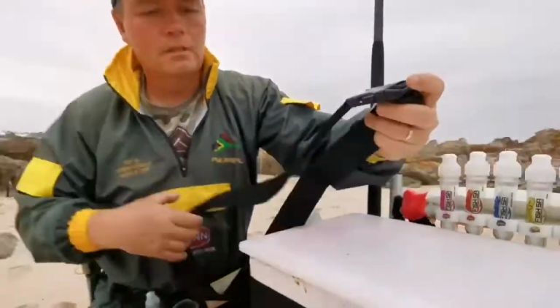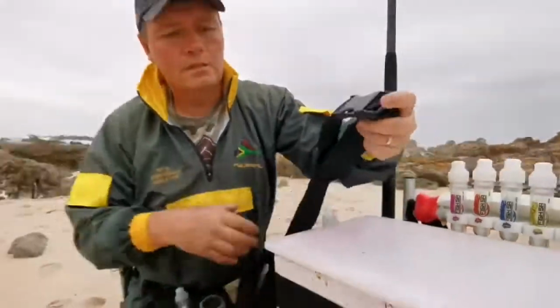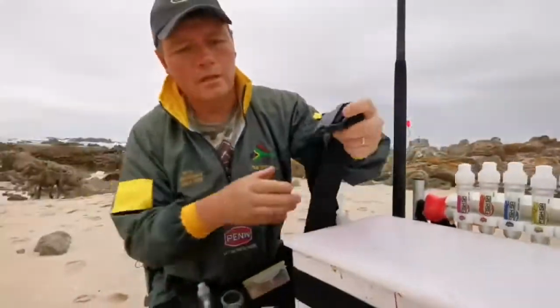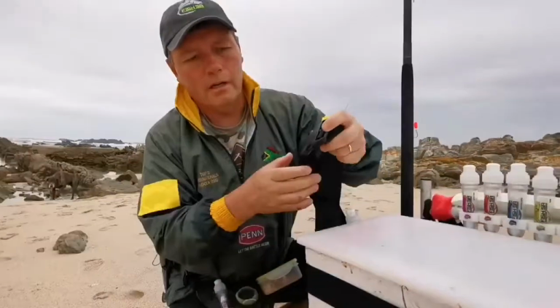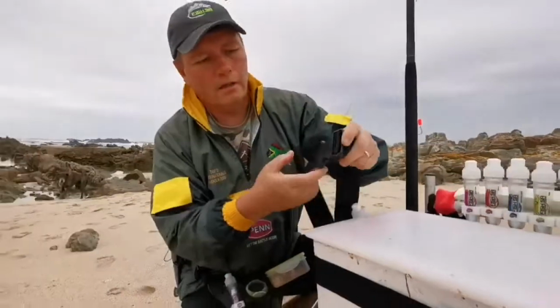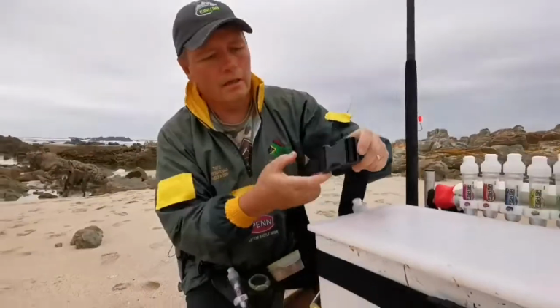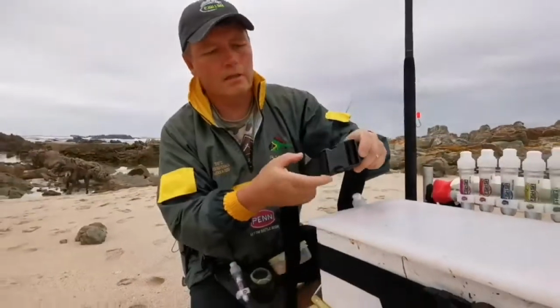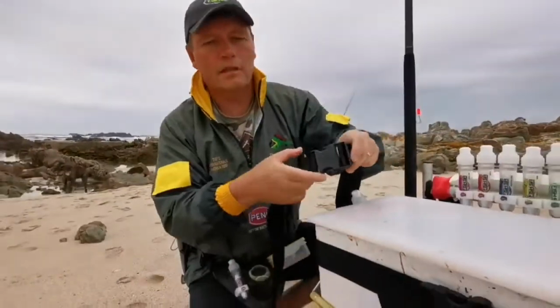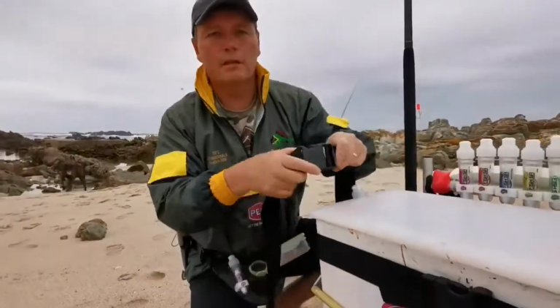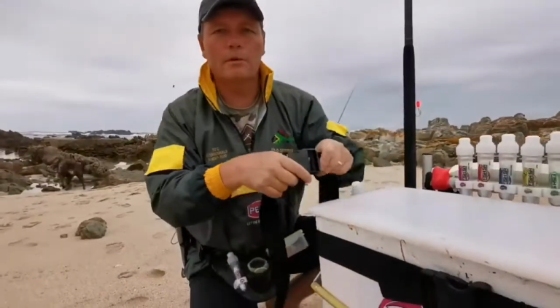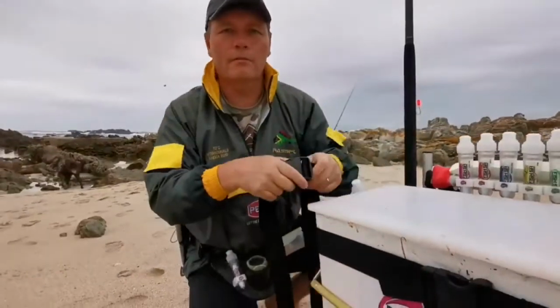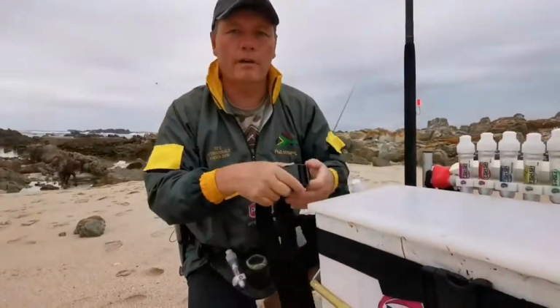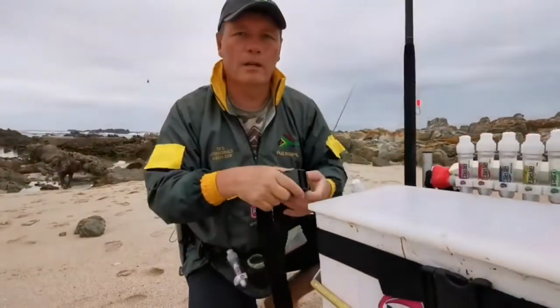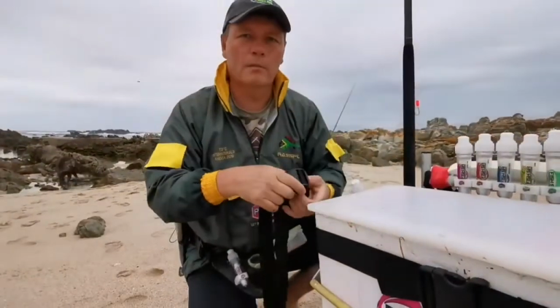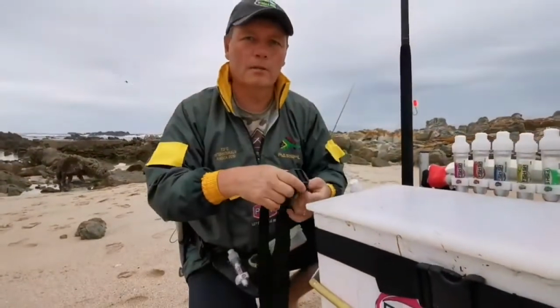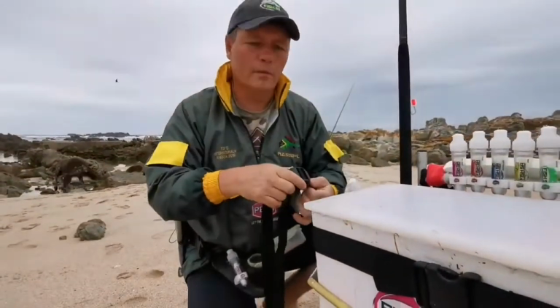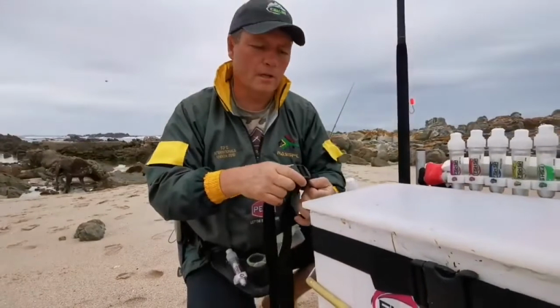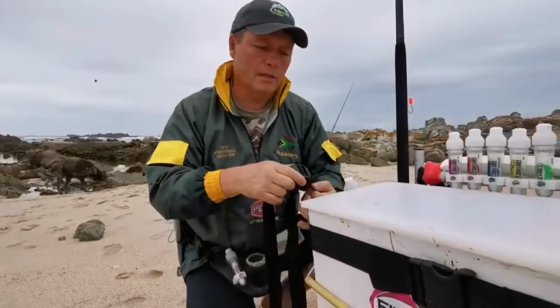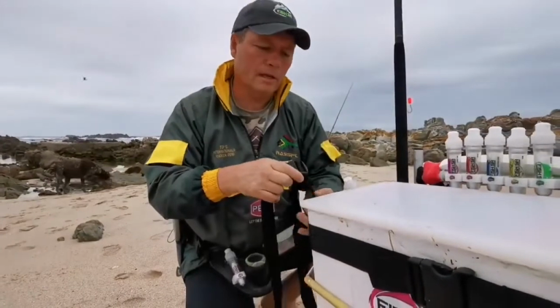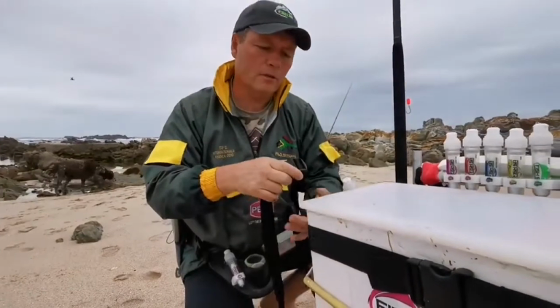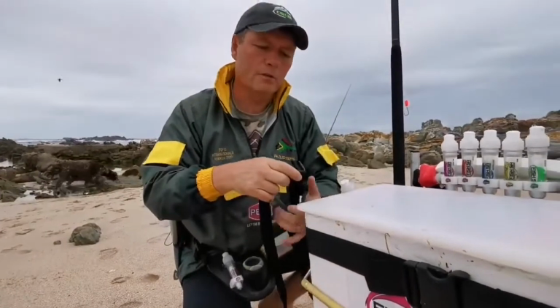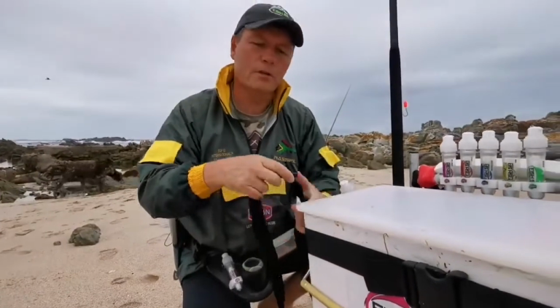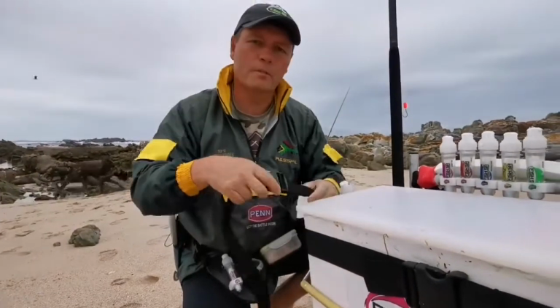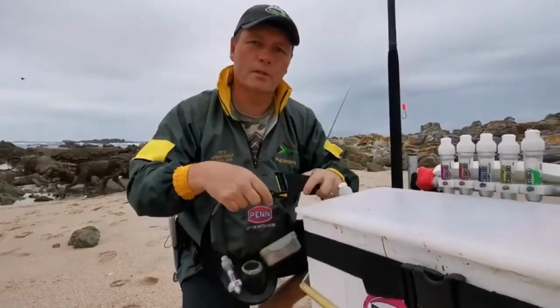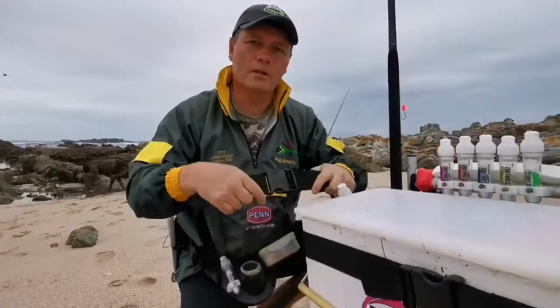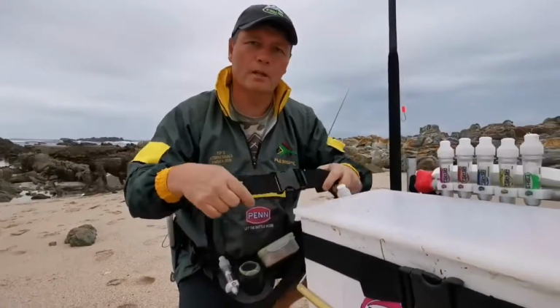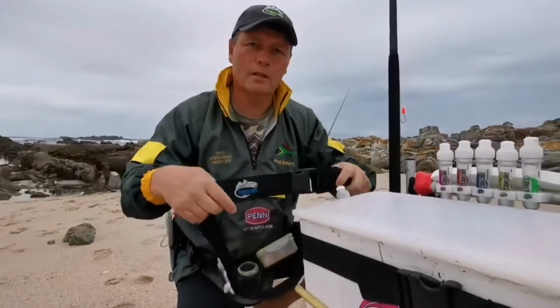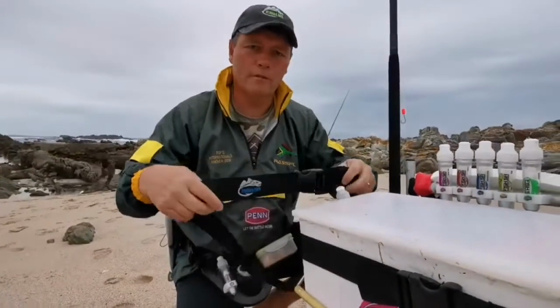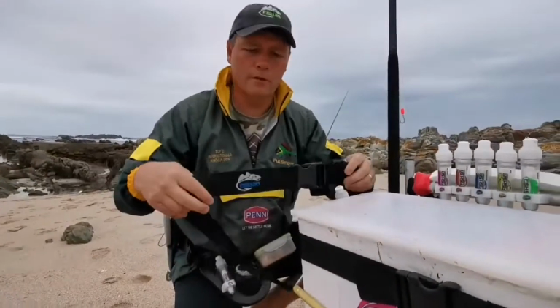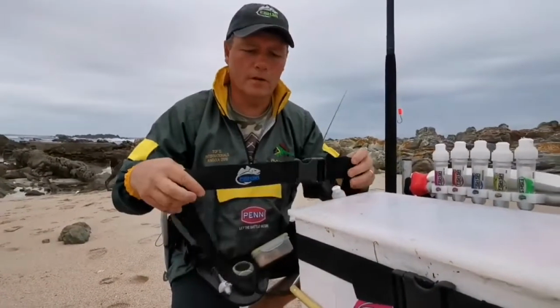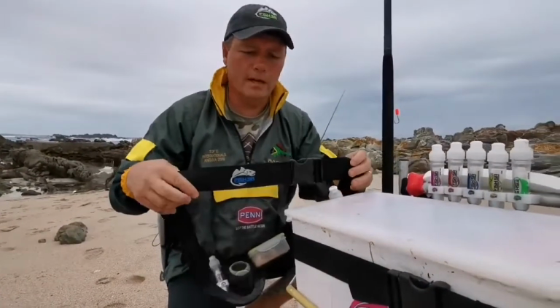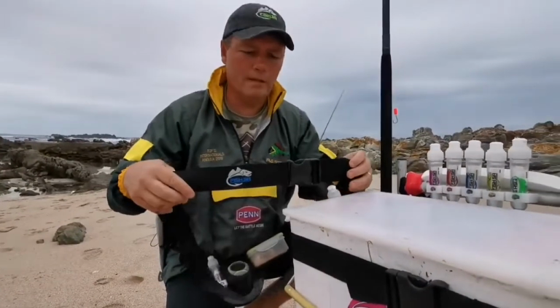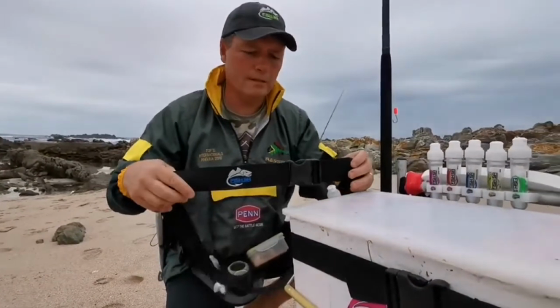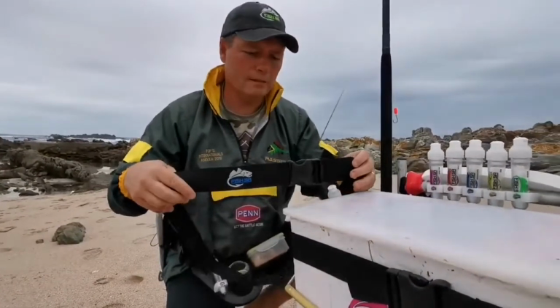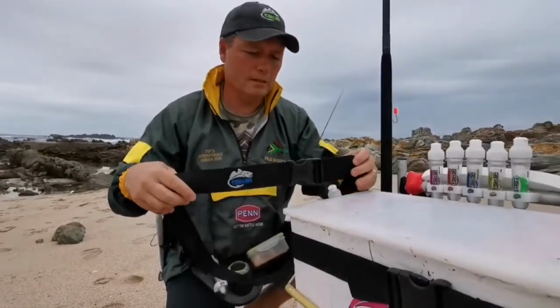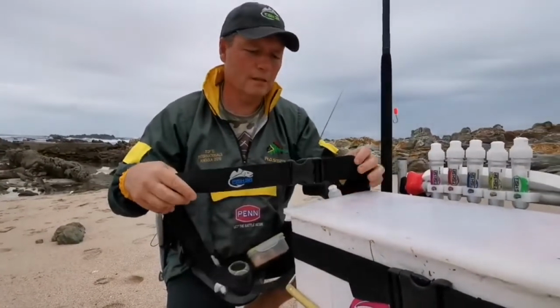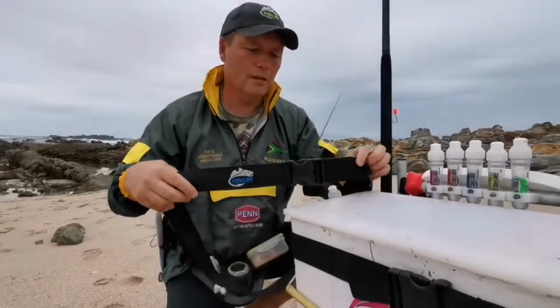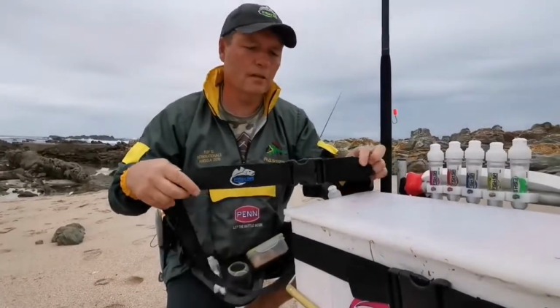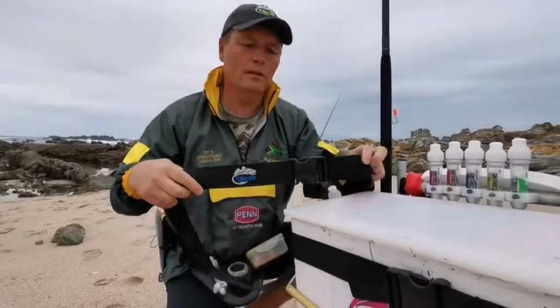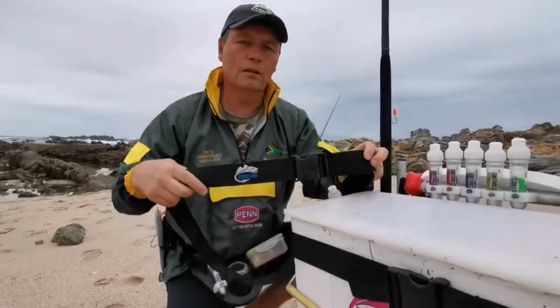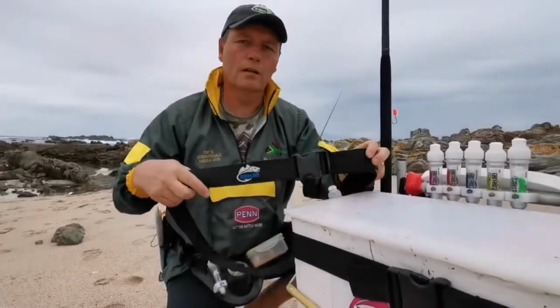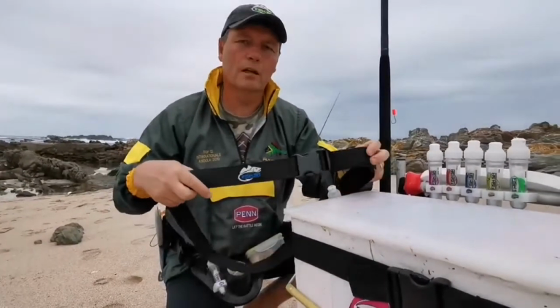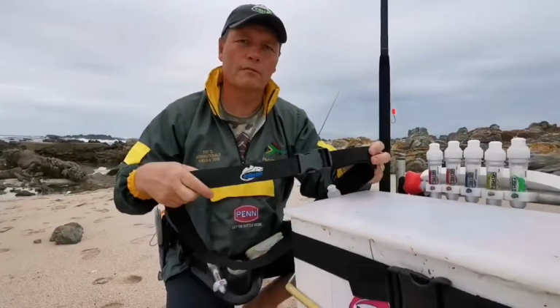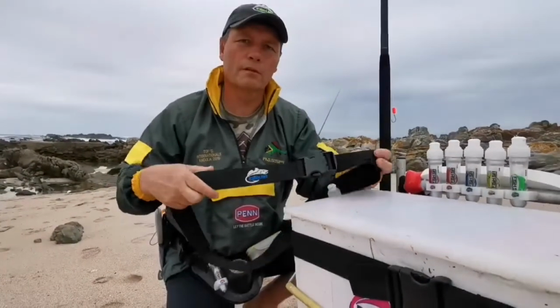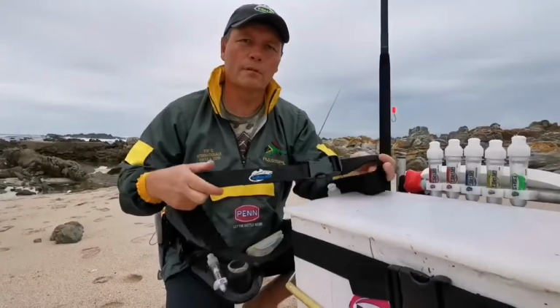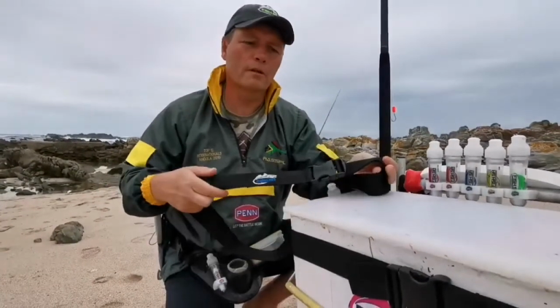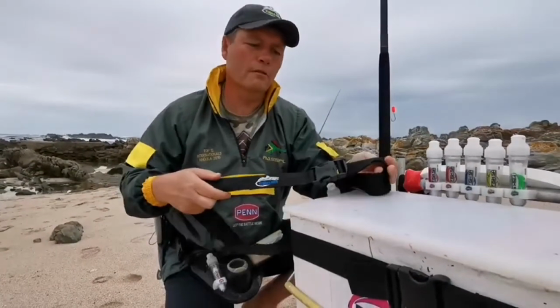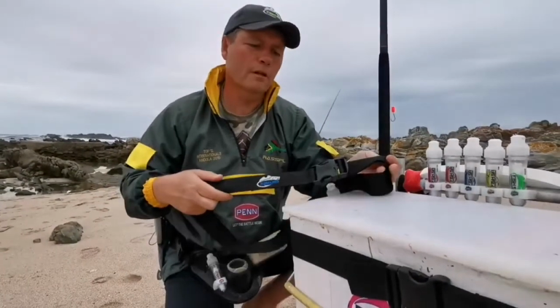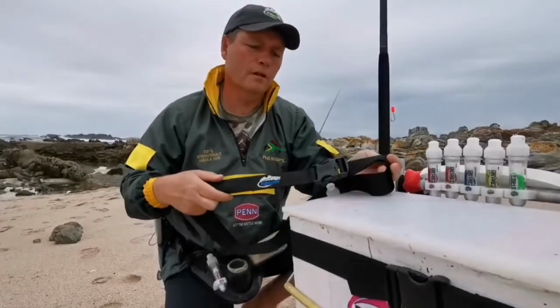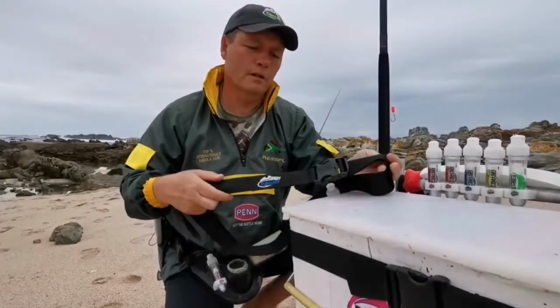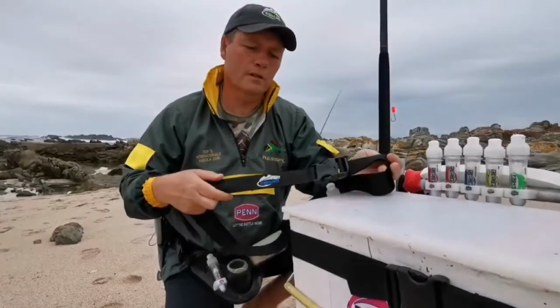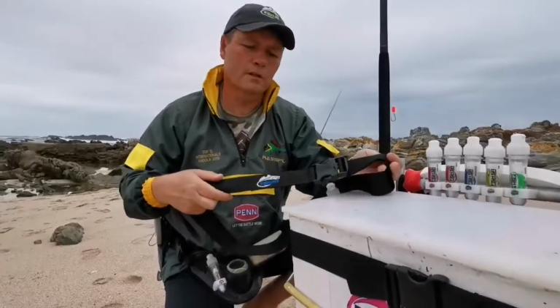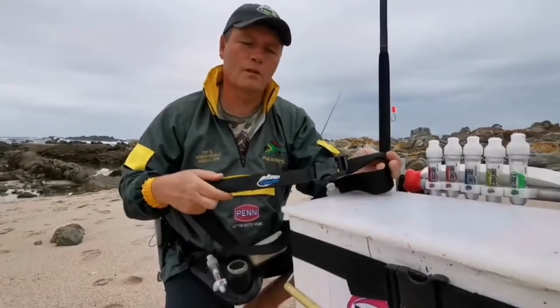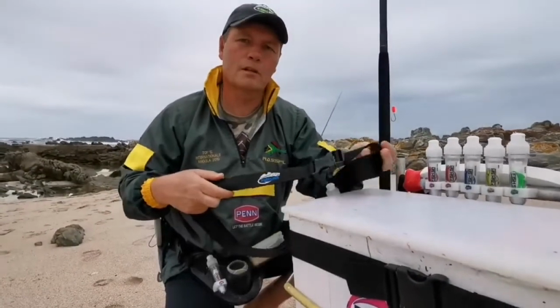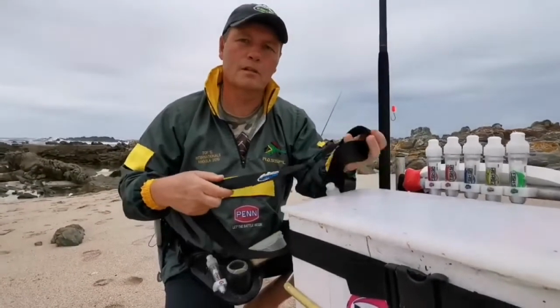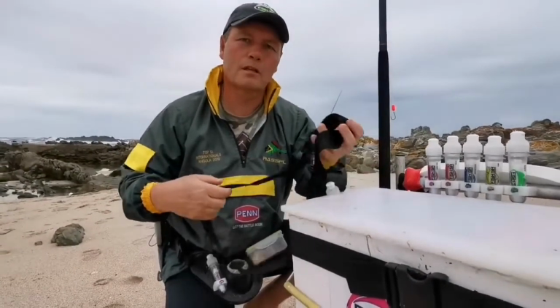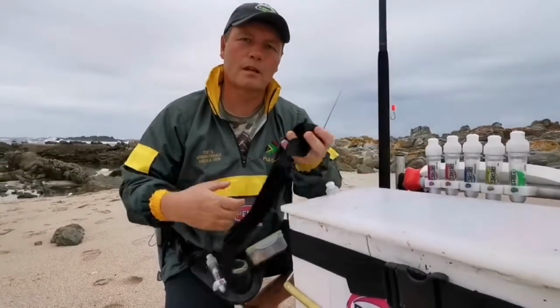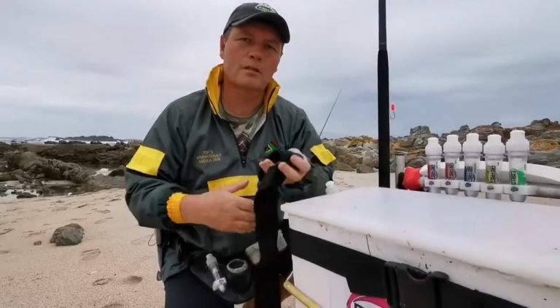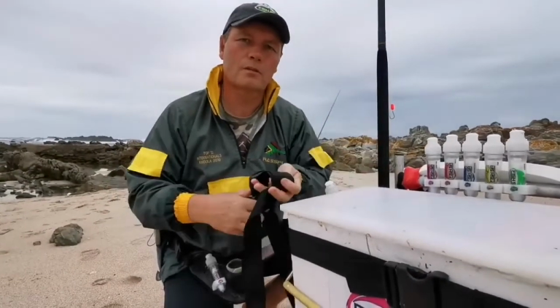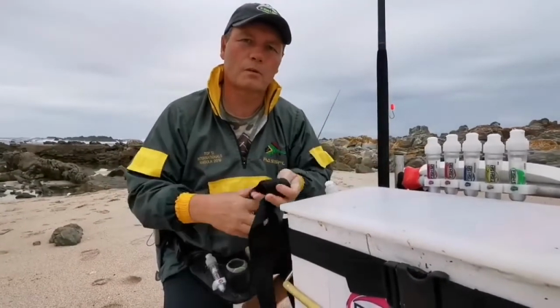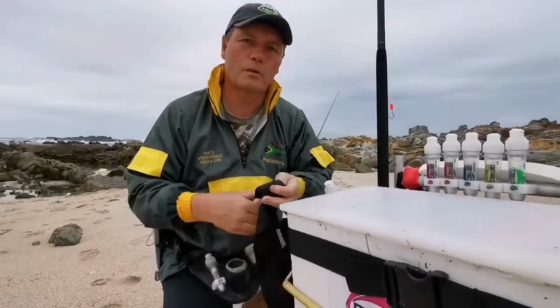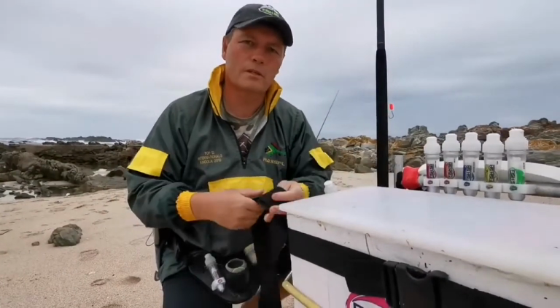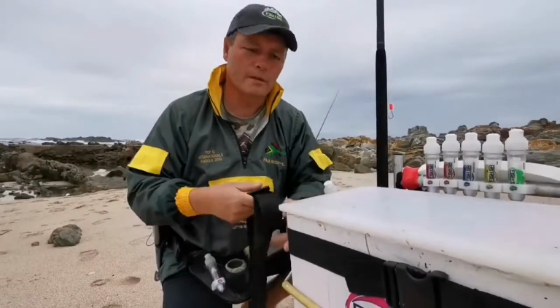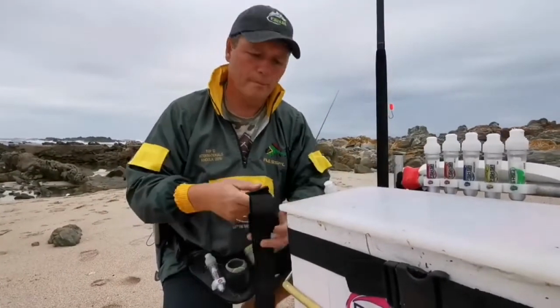Those are going to be available at most tackle shops in the next few days. So look out for them, and if they're not there, just ask the guys to order some.